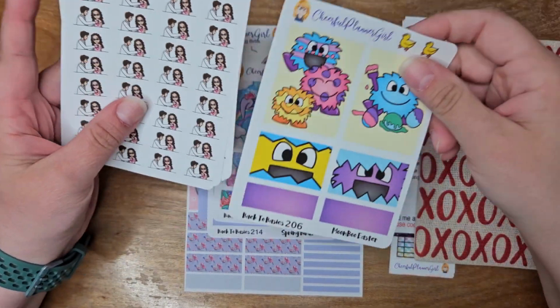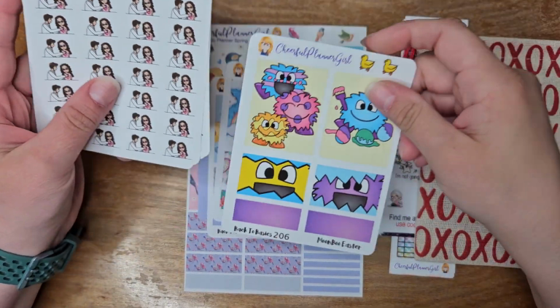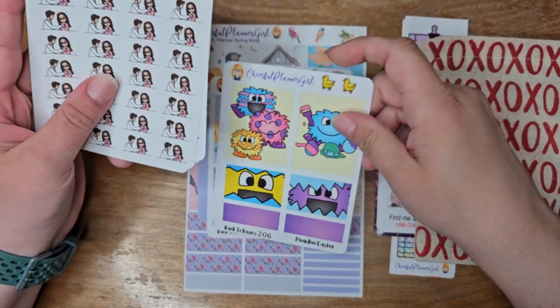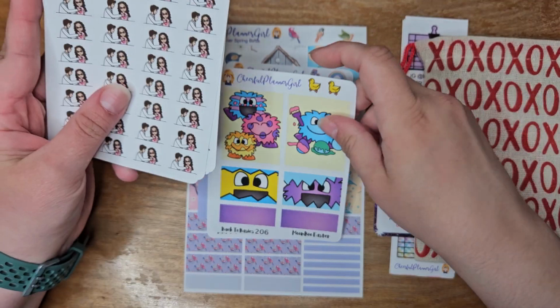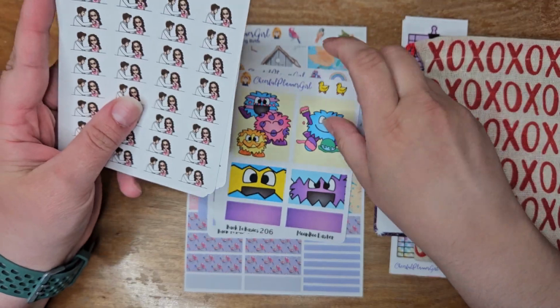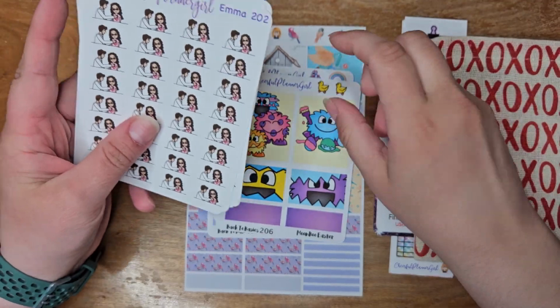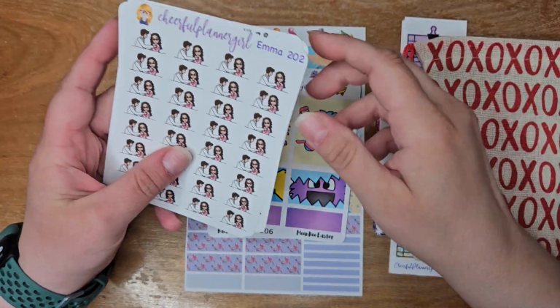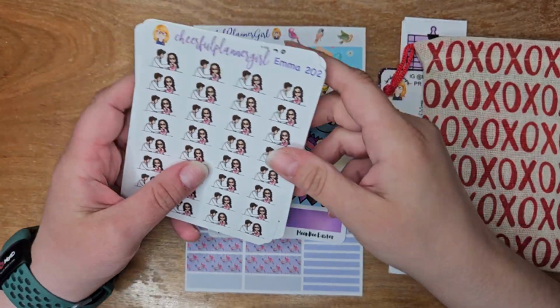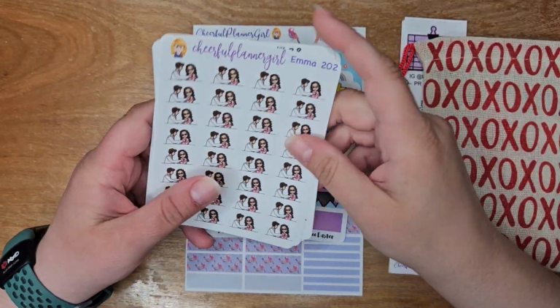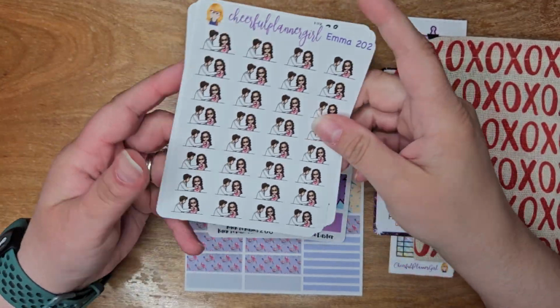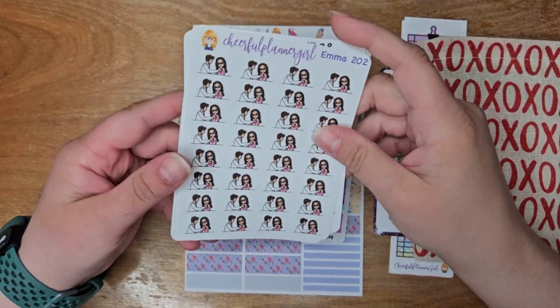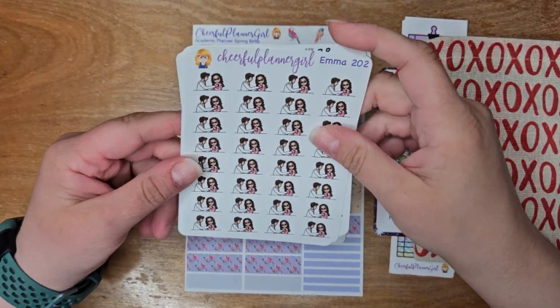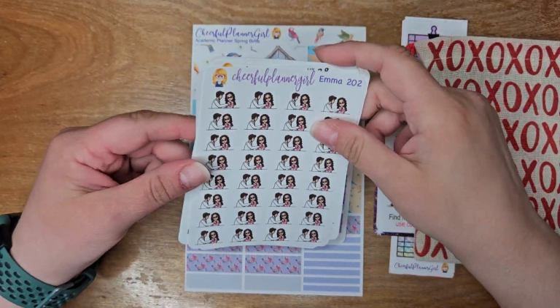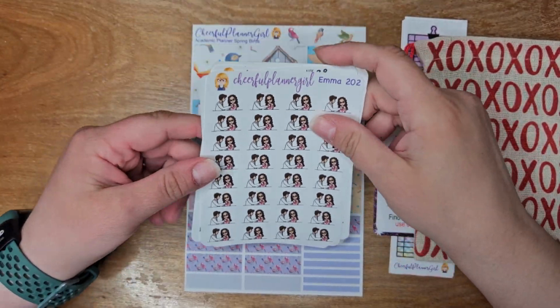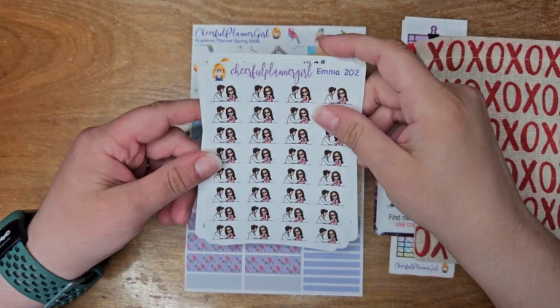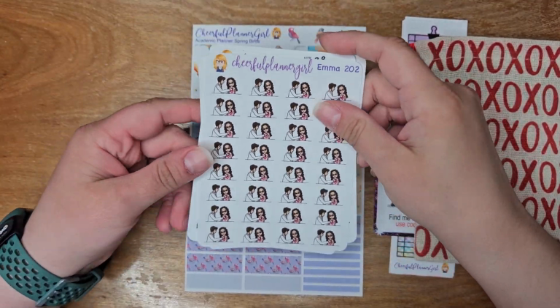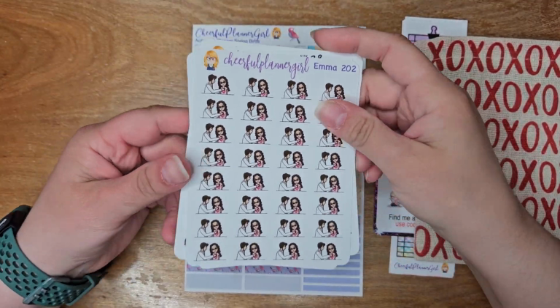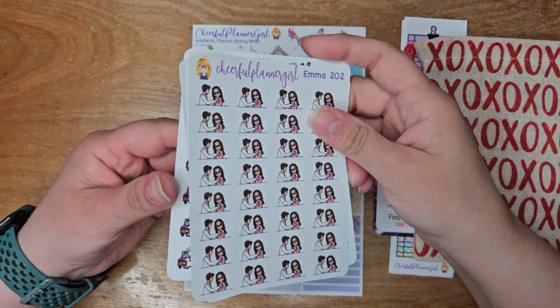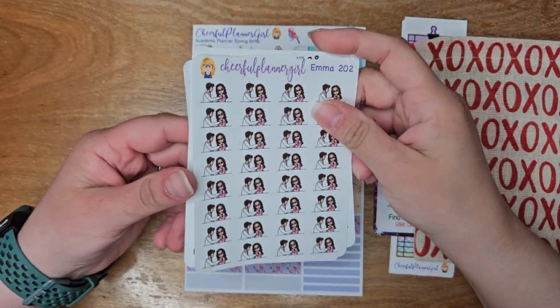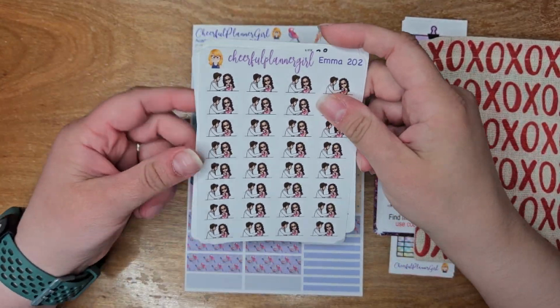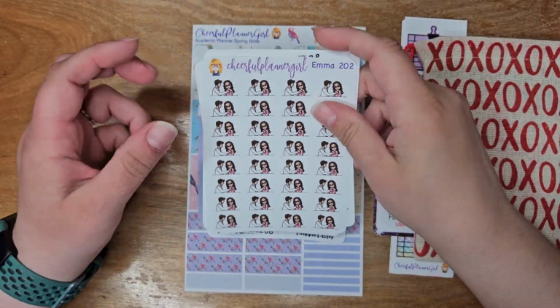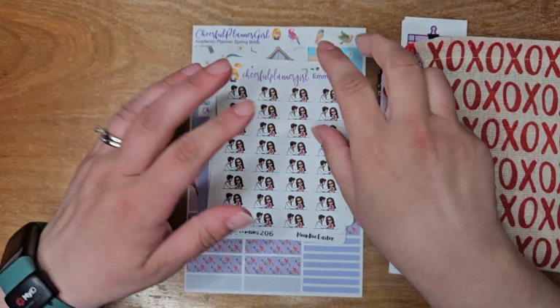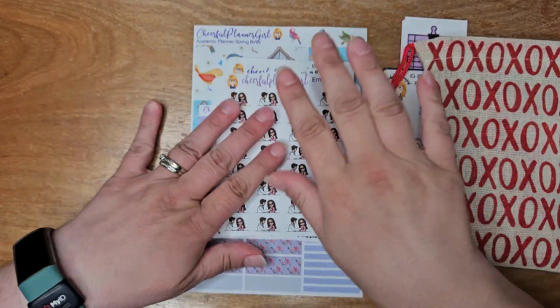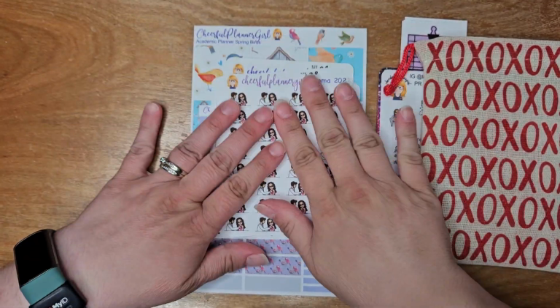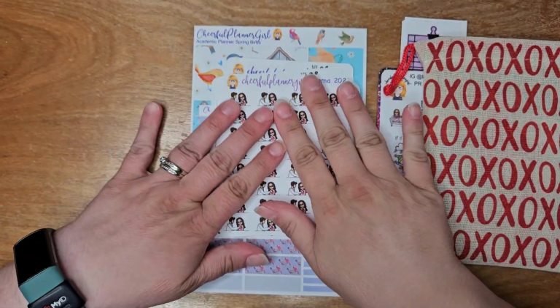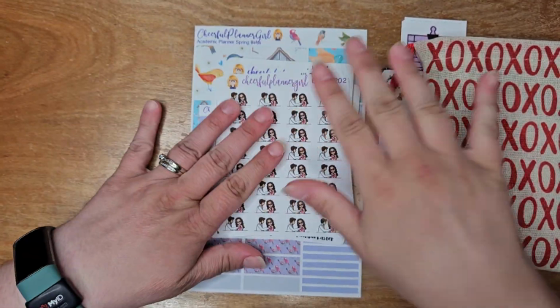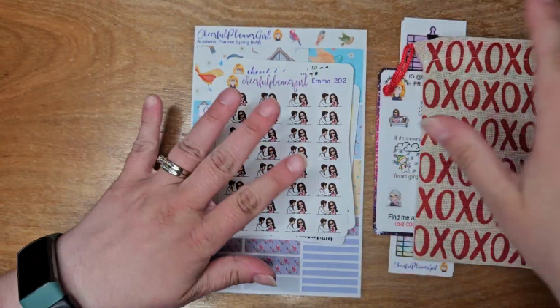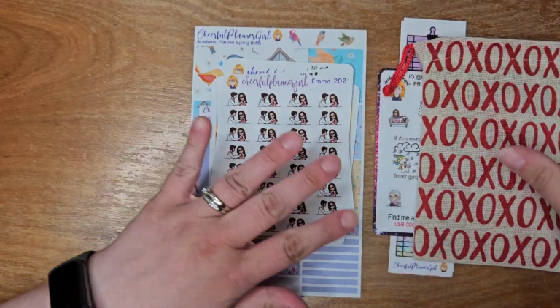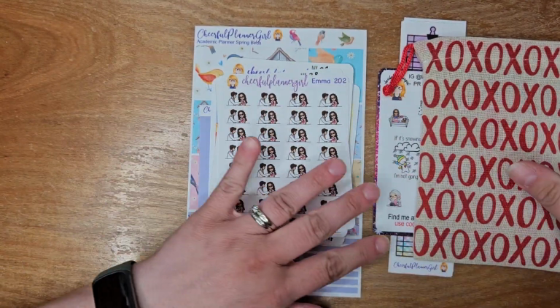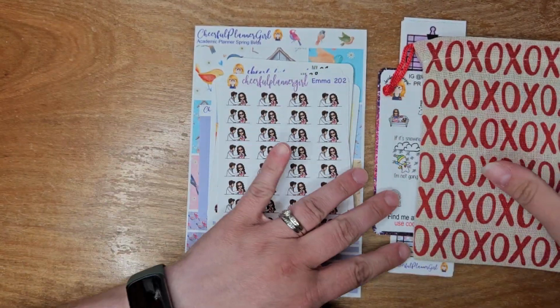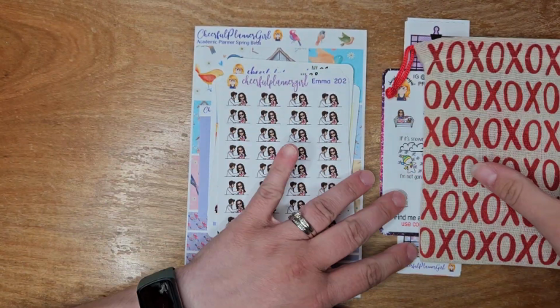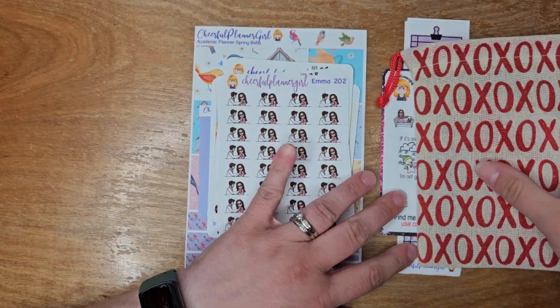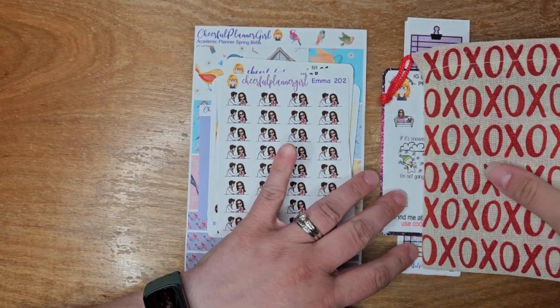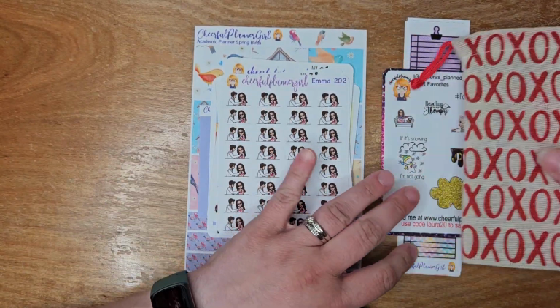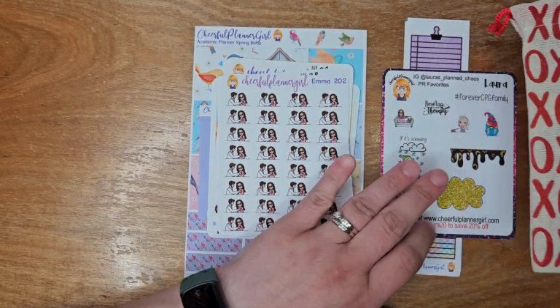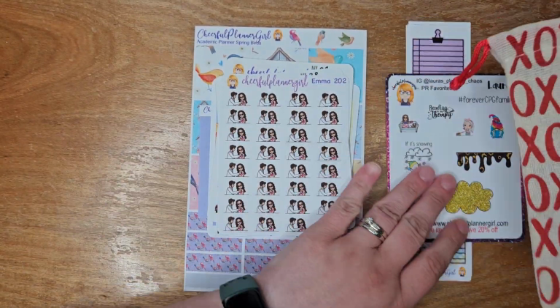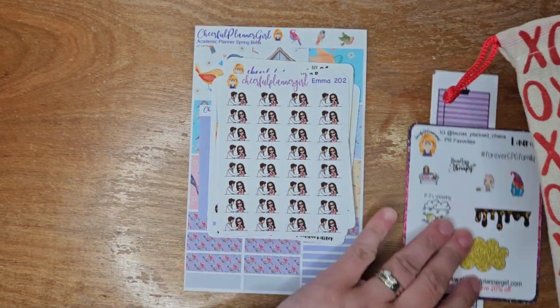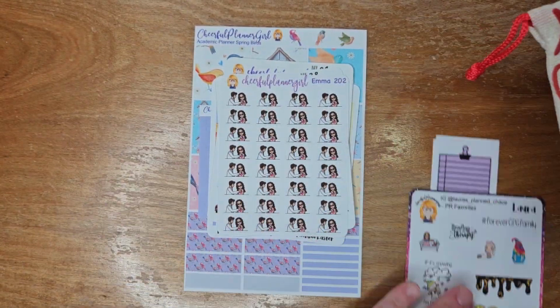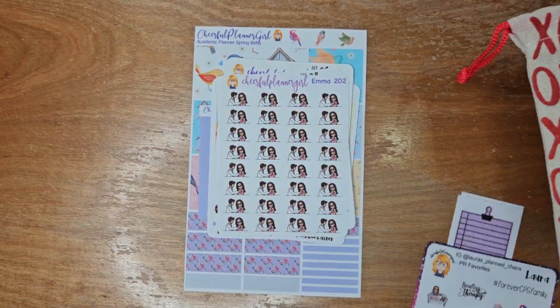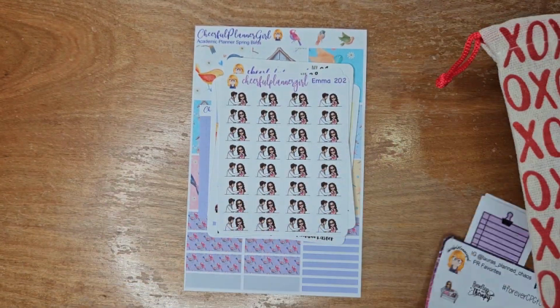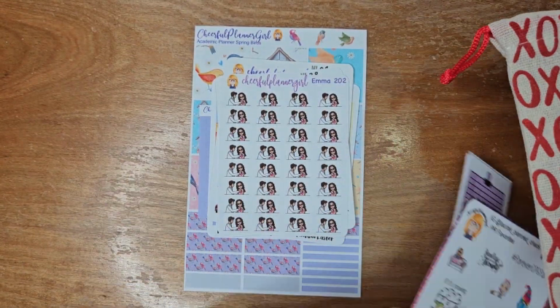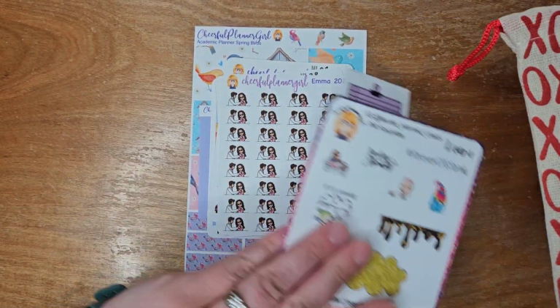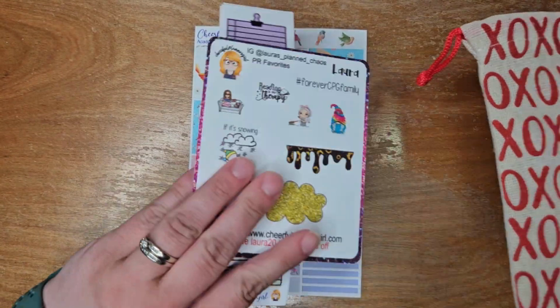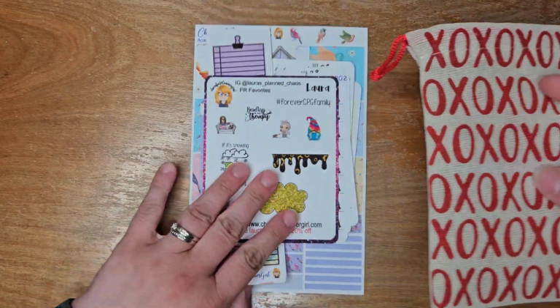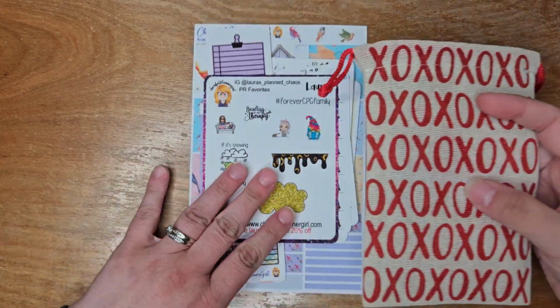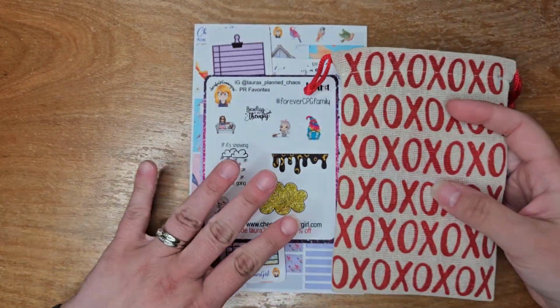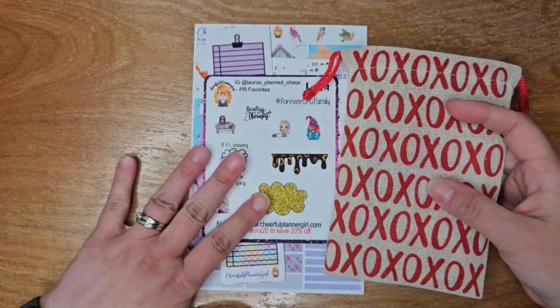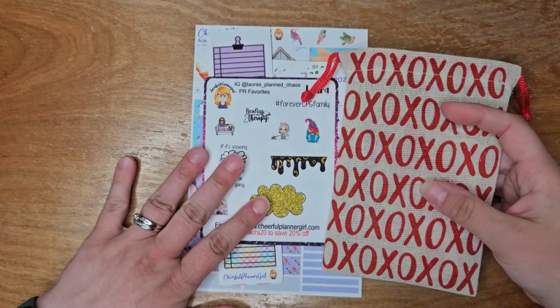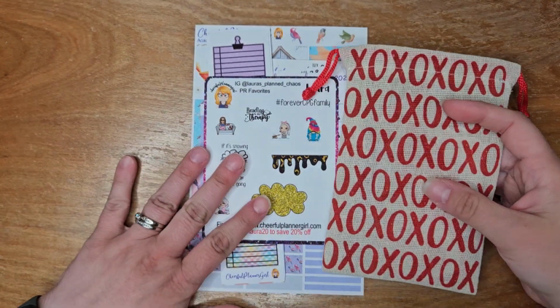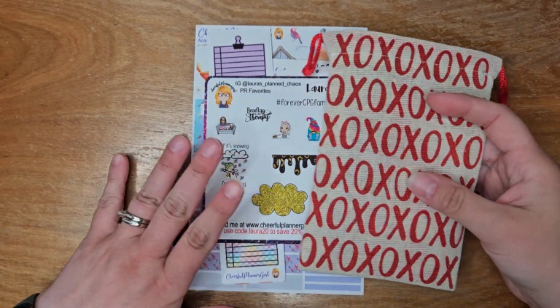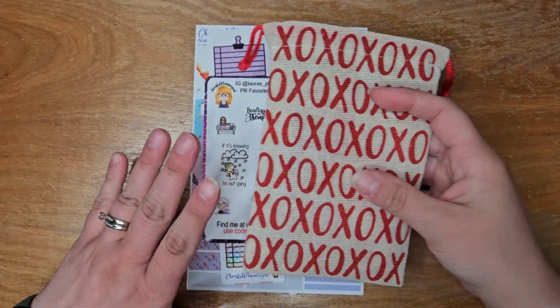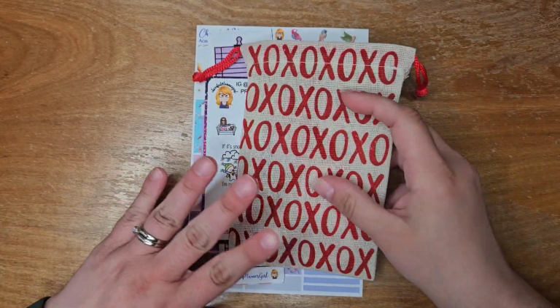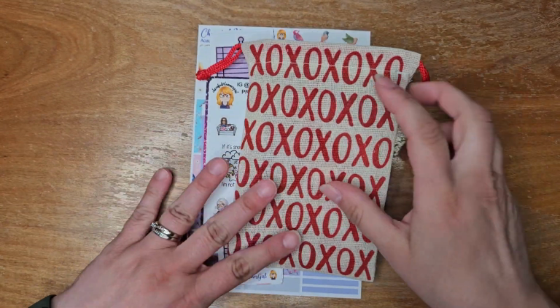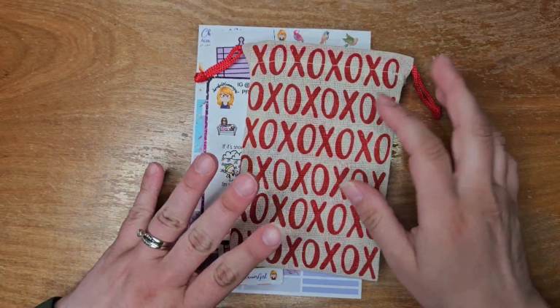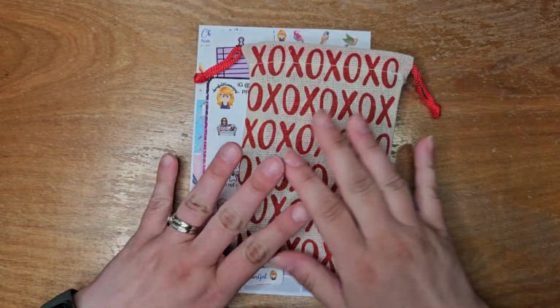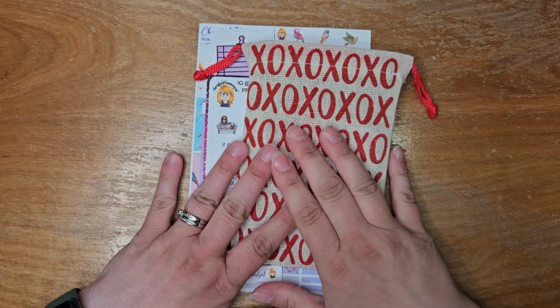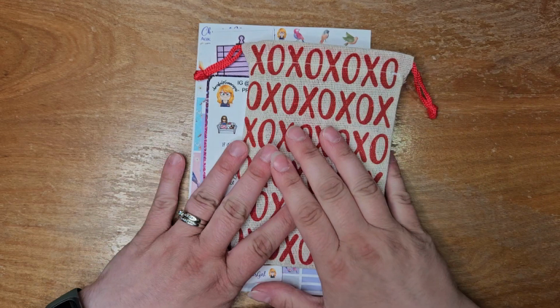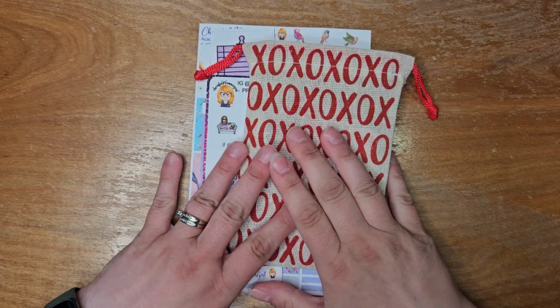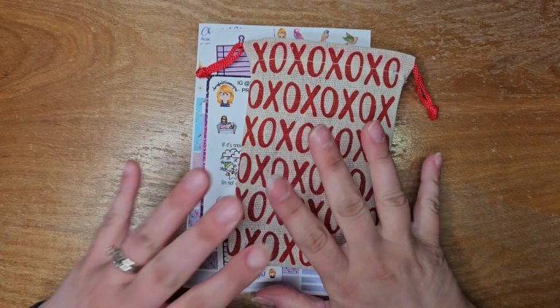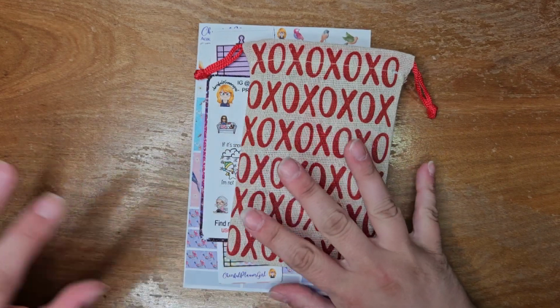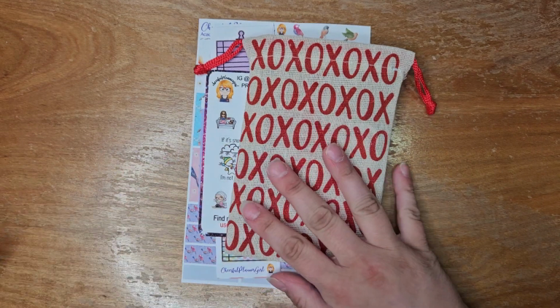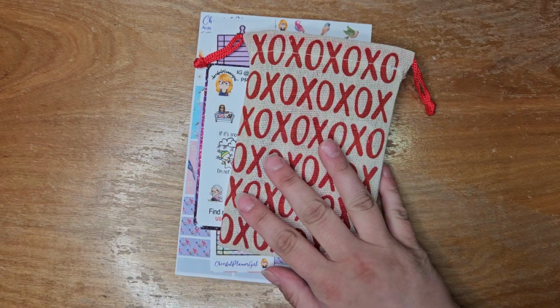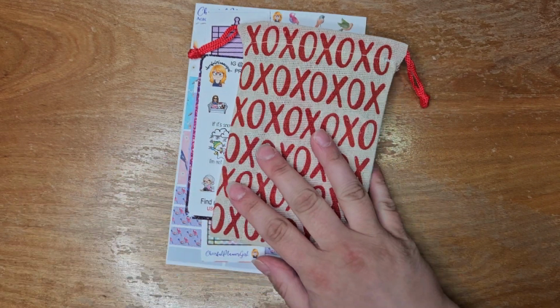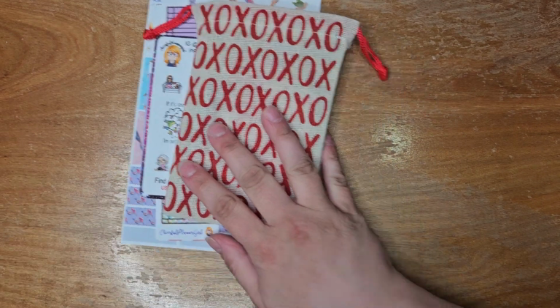That is my Cheerful Planner Girl haul. Absolutely love it. Thank you so much, Patricia.